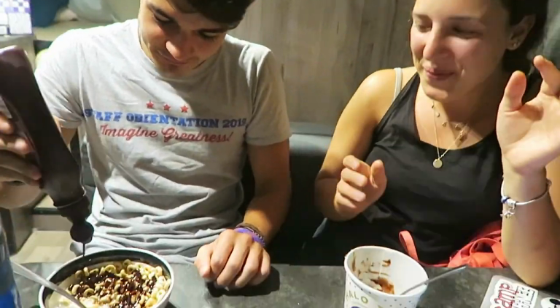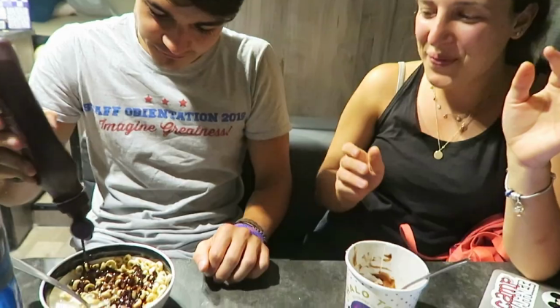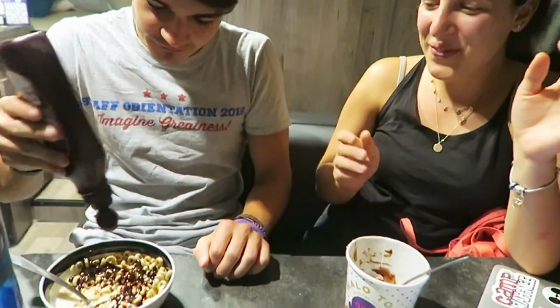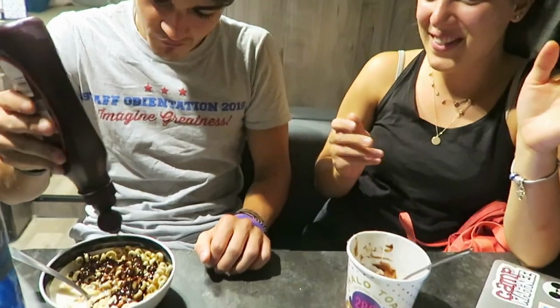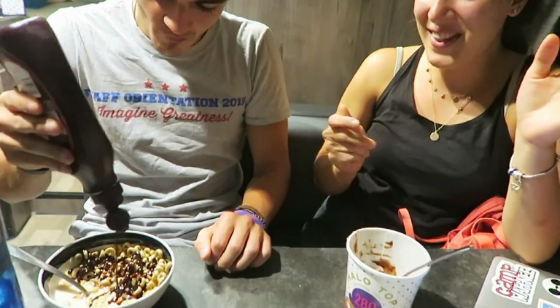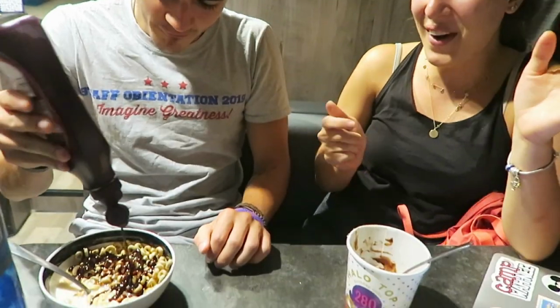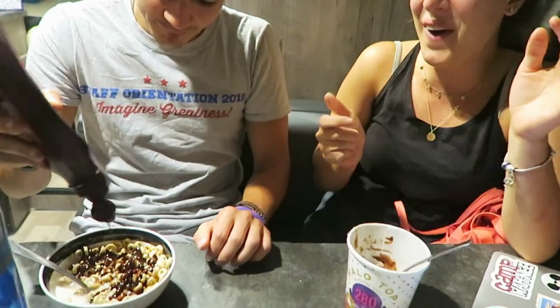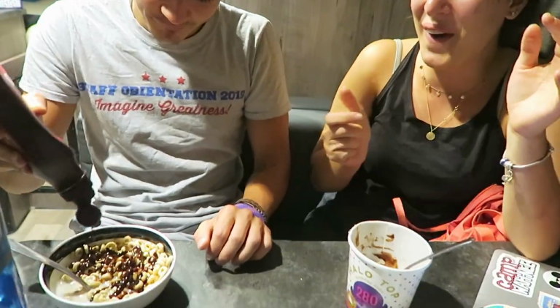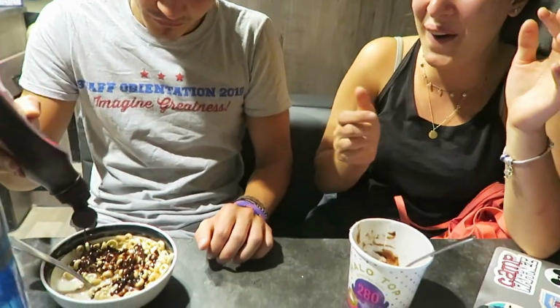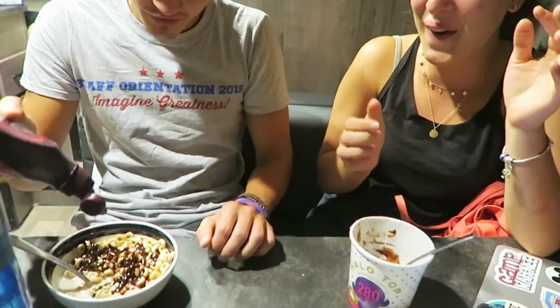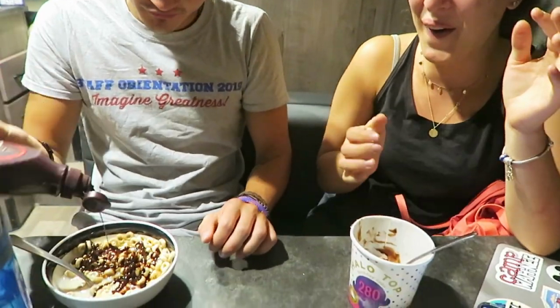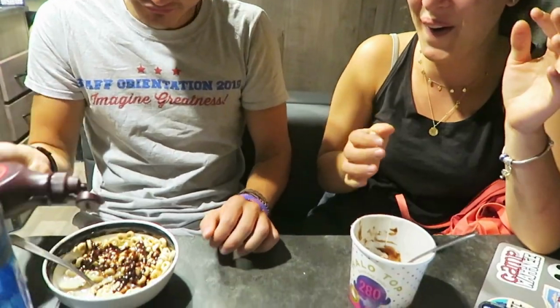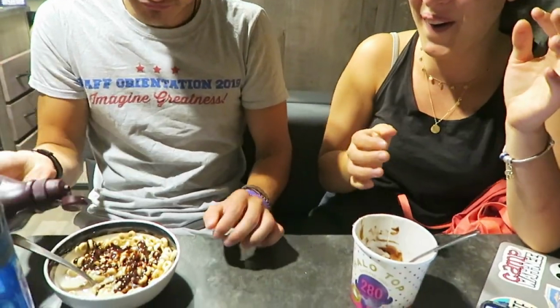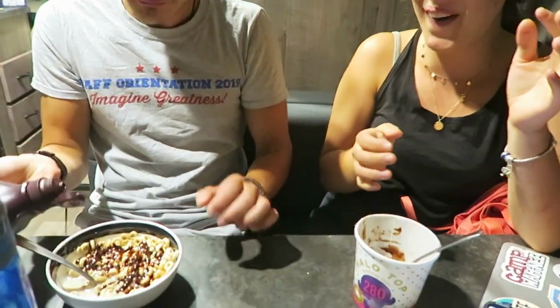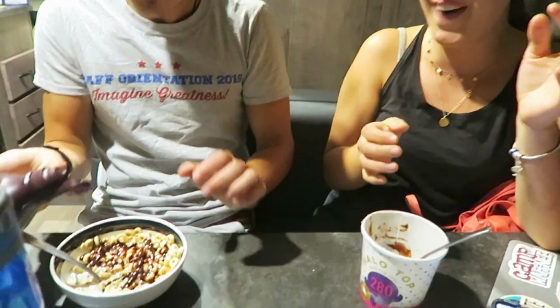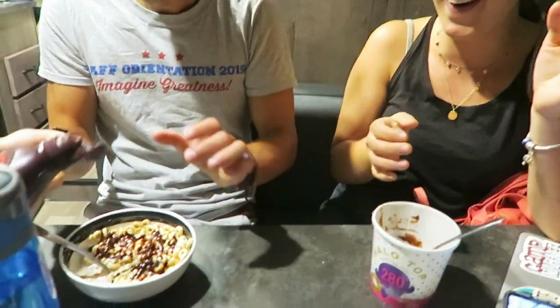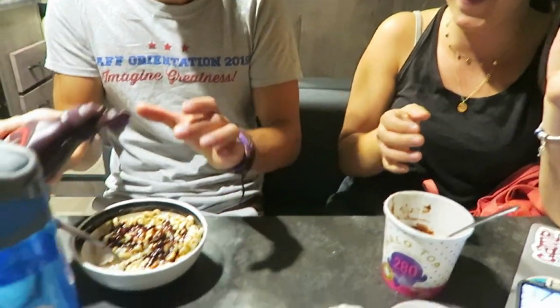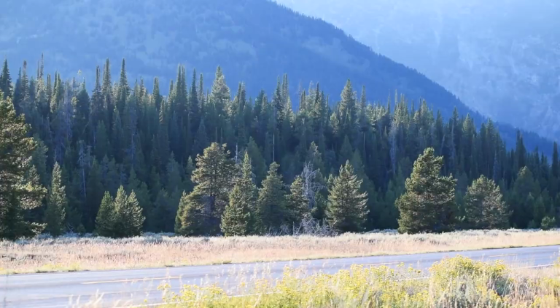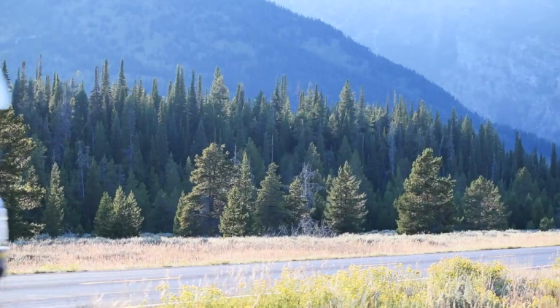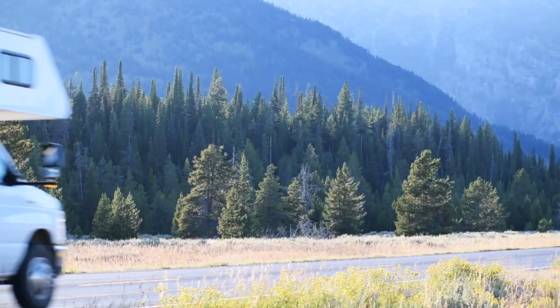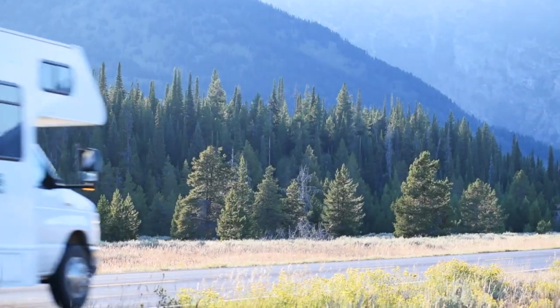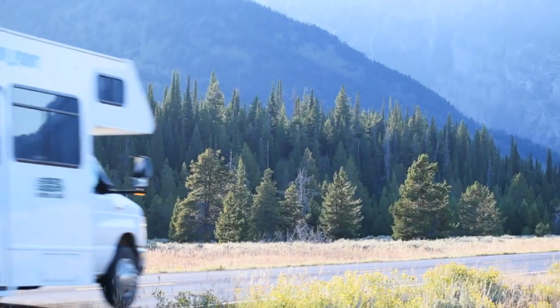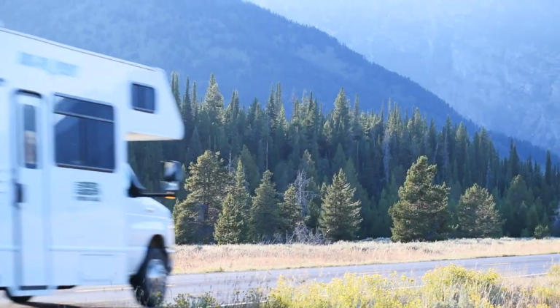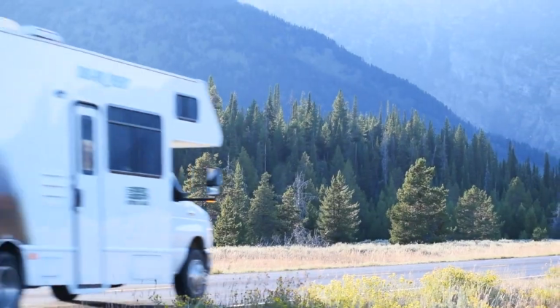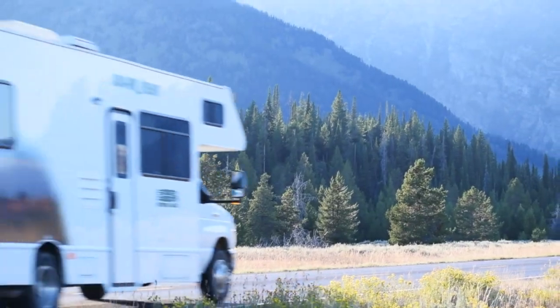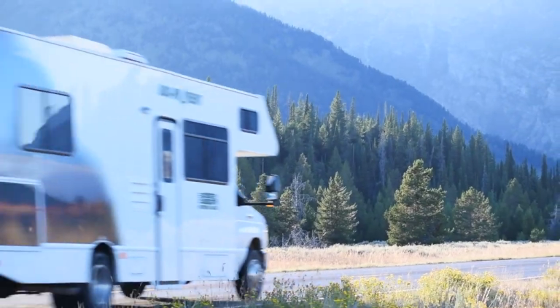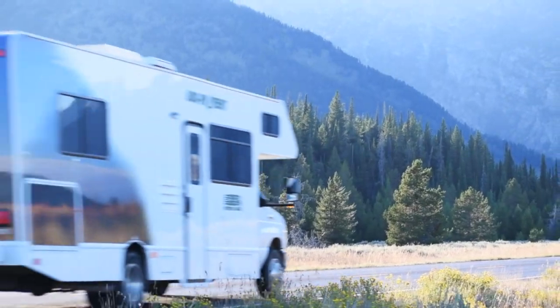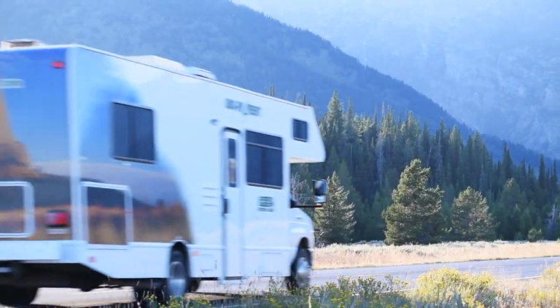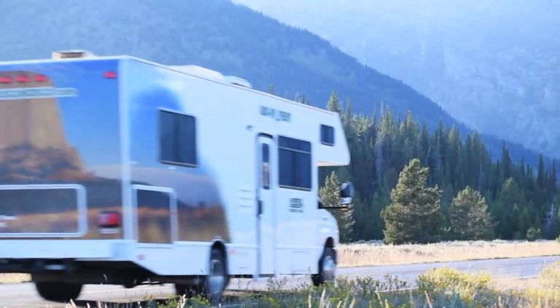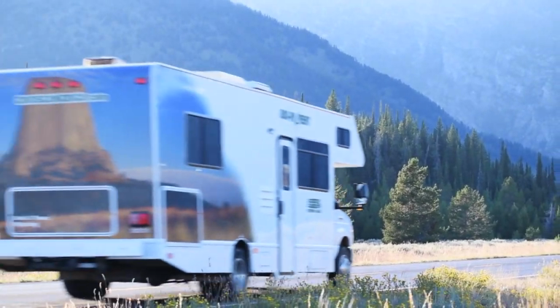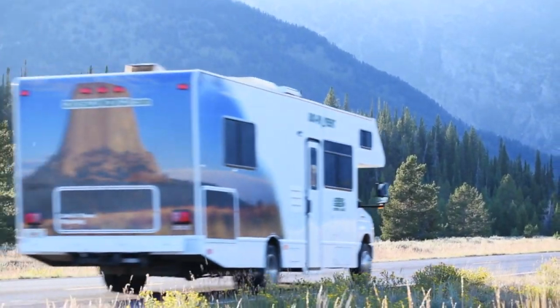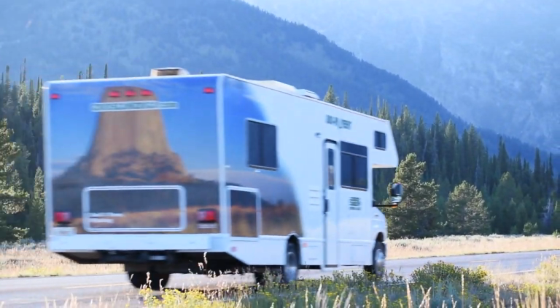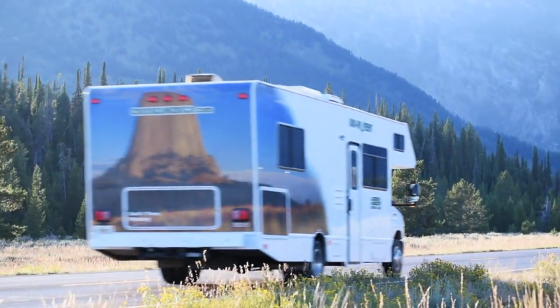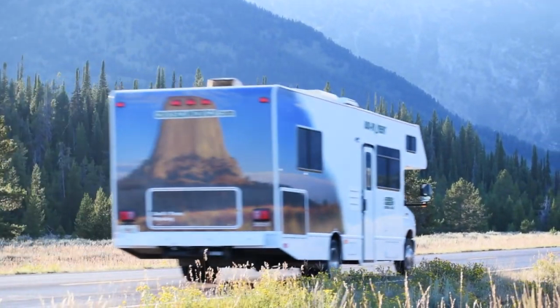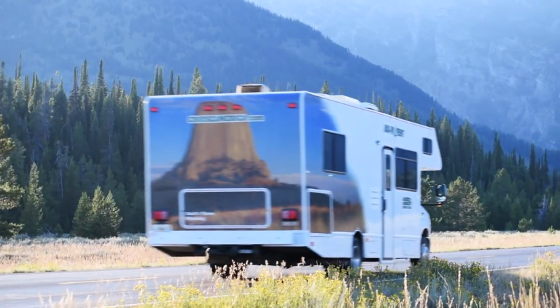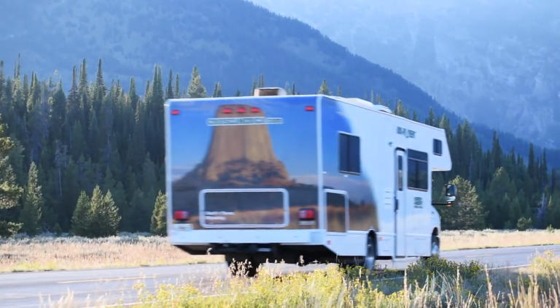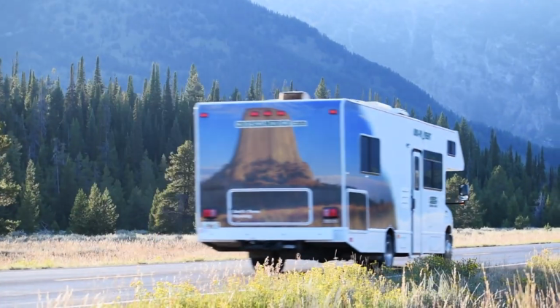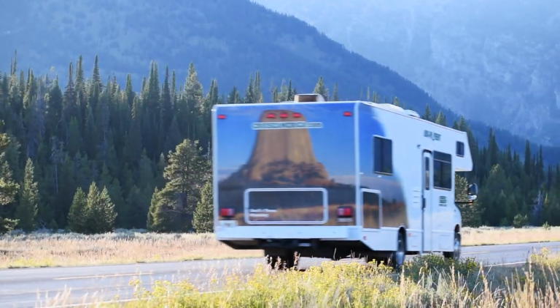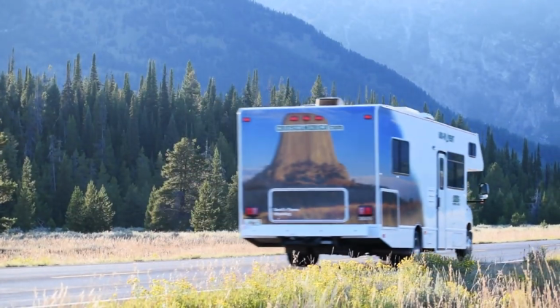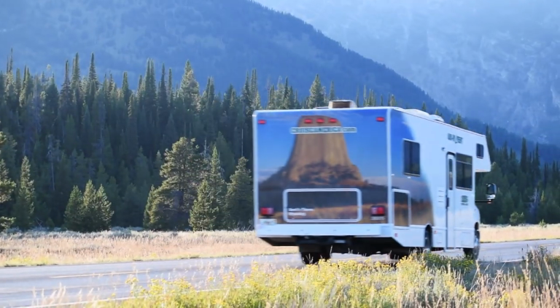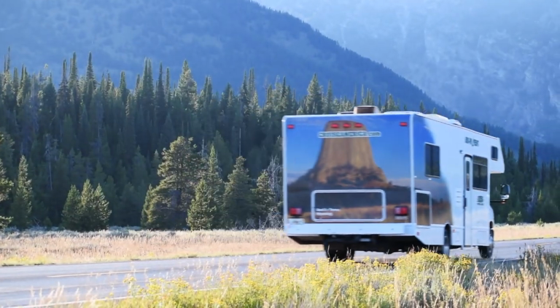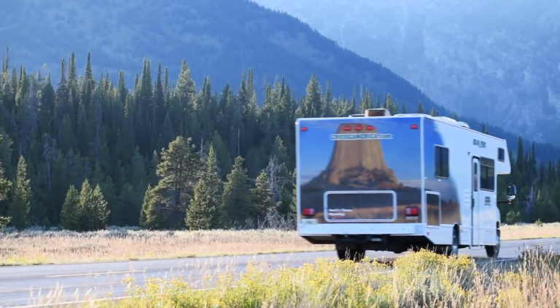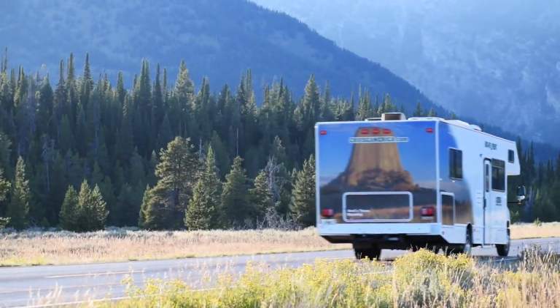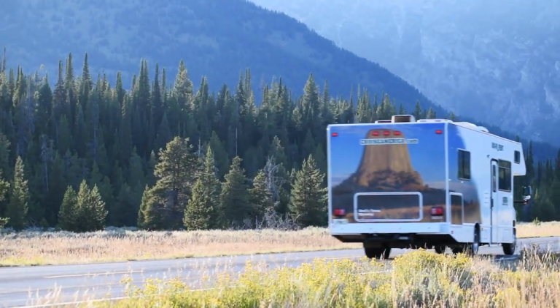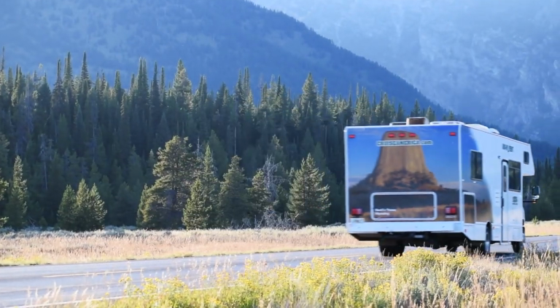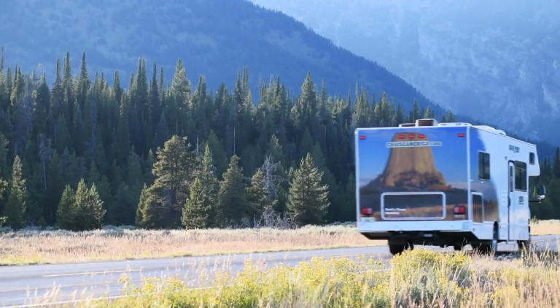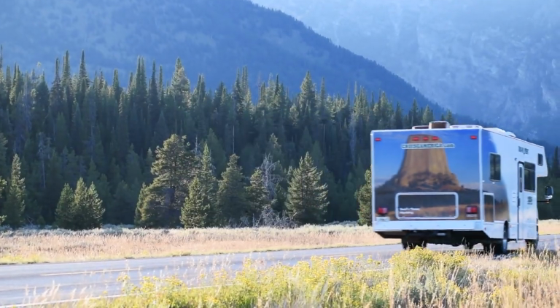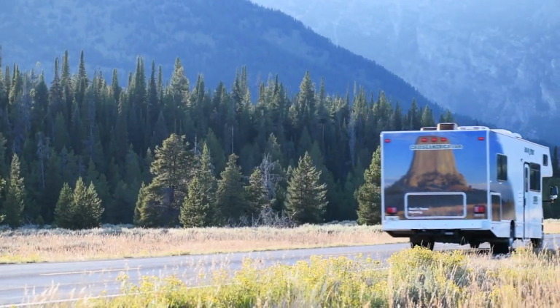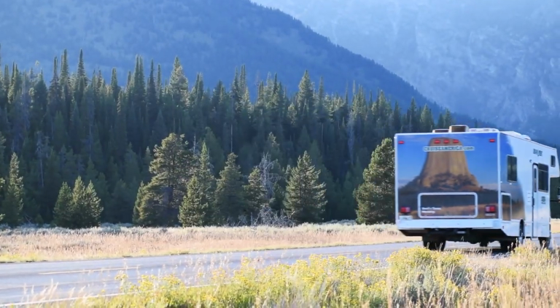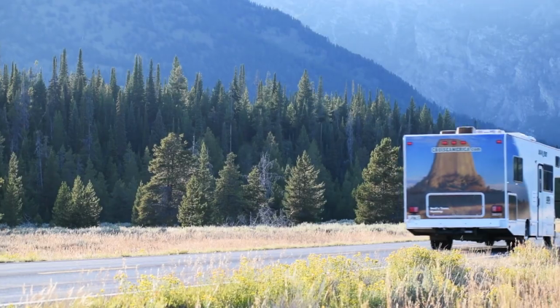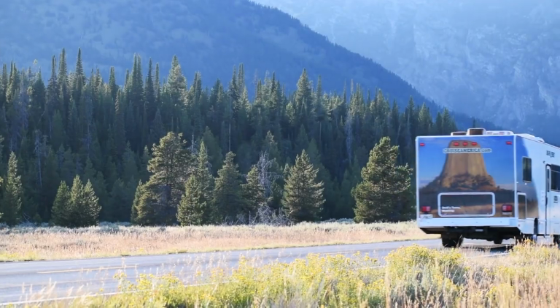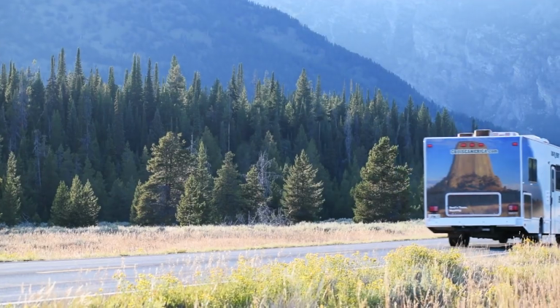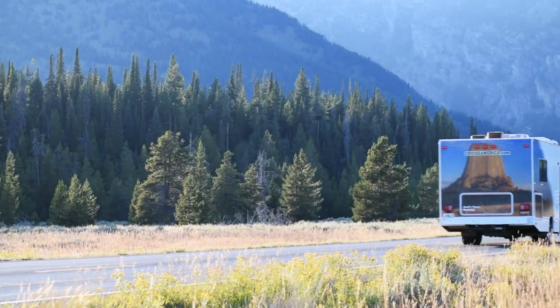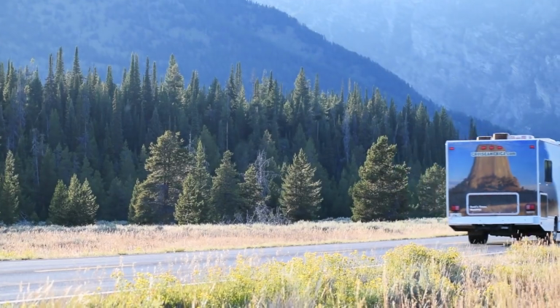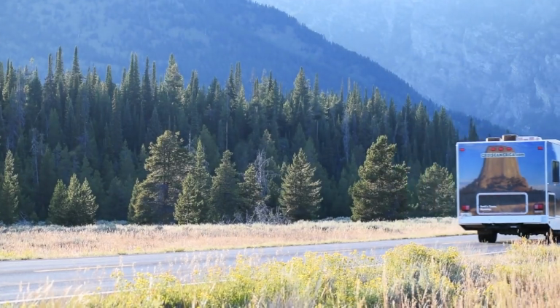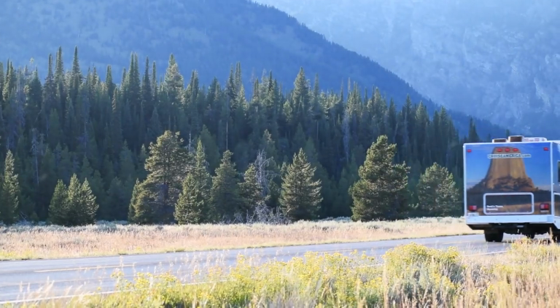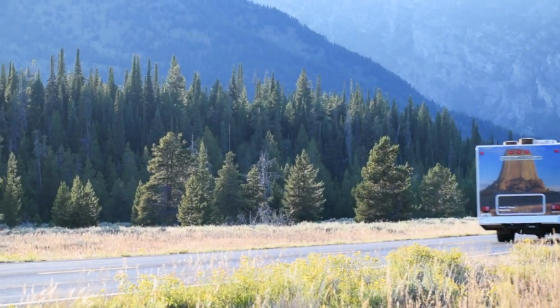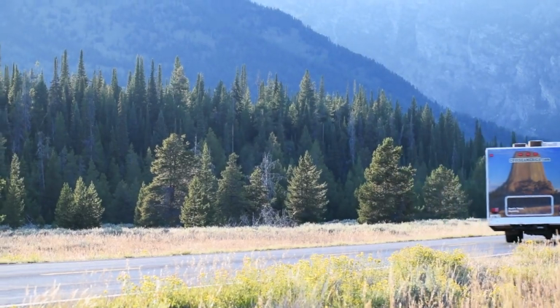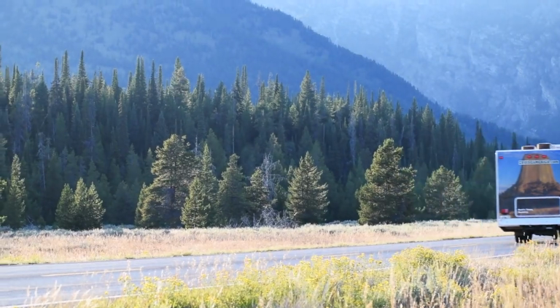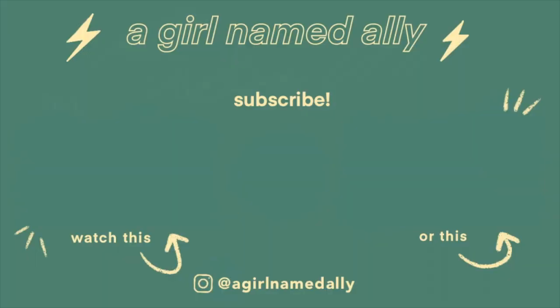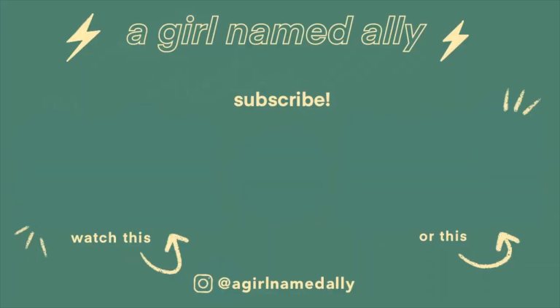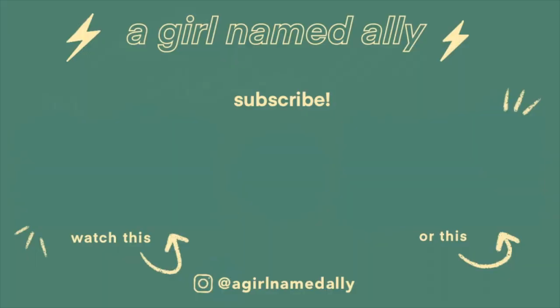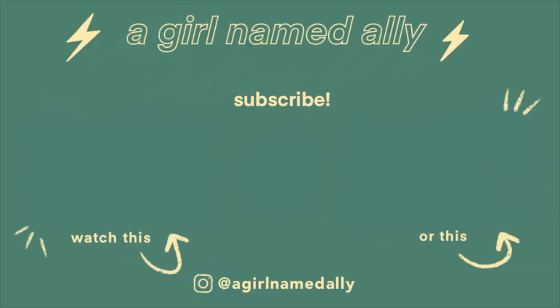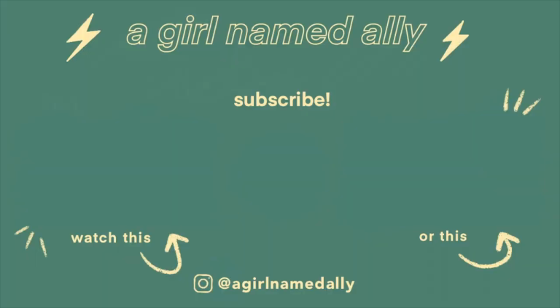And that's it — that's everything we eat and do in a day. Please give this video a big thumbs up if you liked it, and I'll see you next time. Bye!